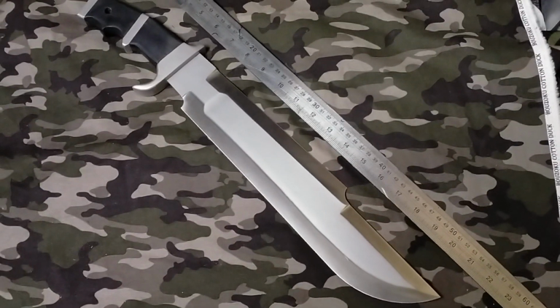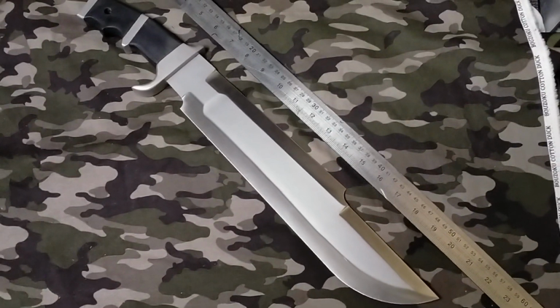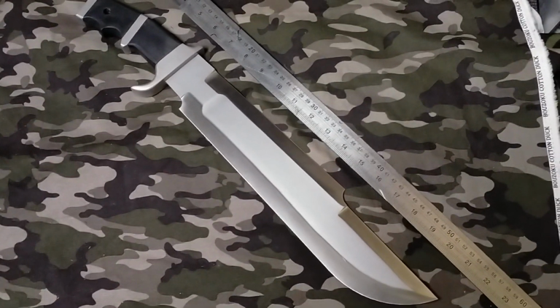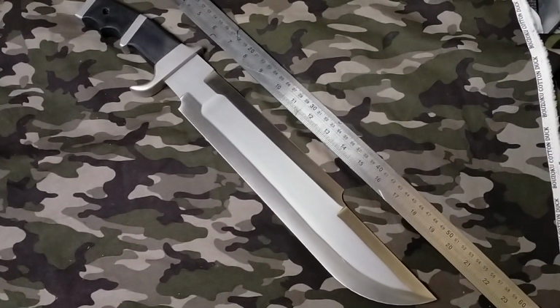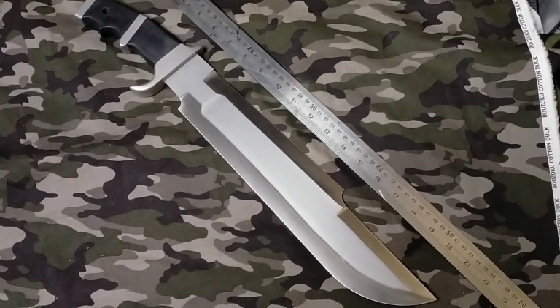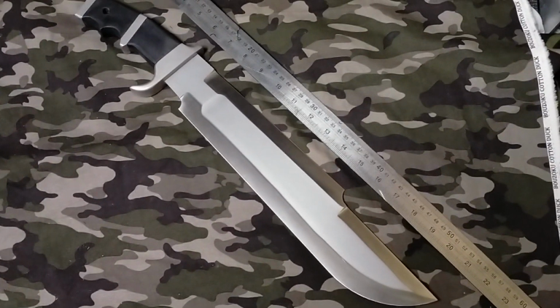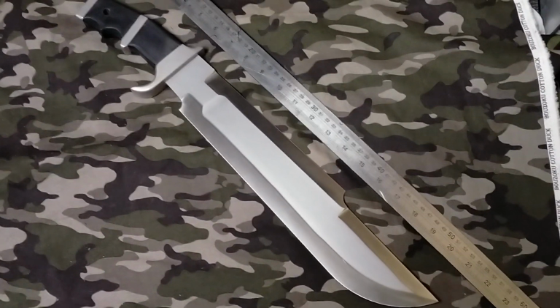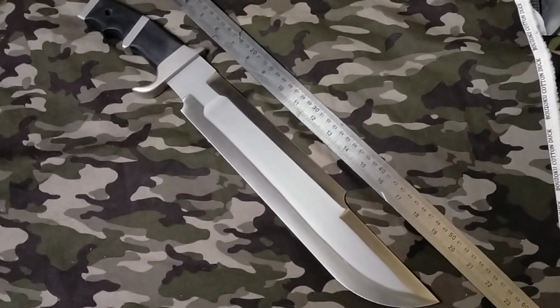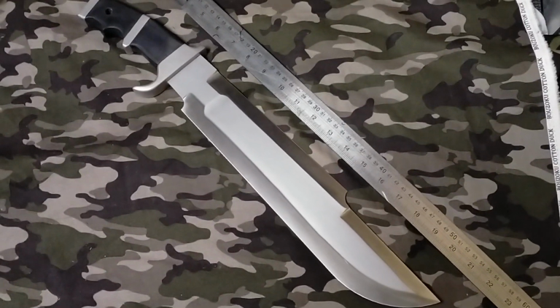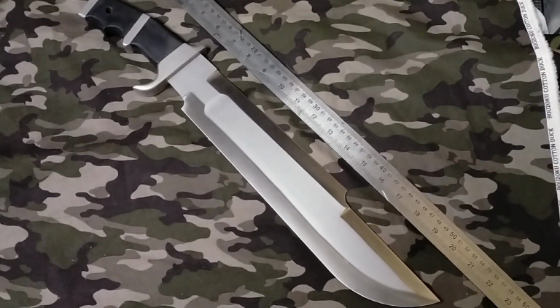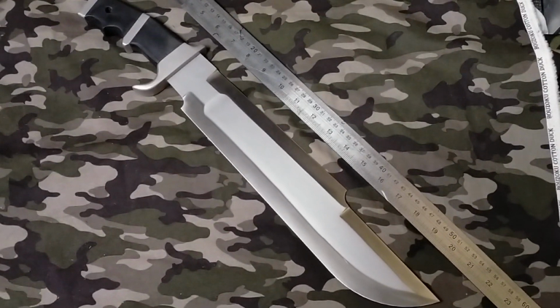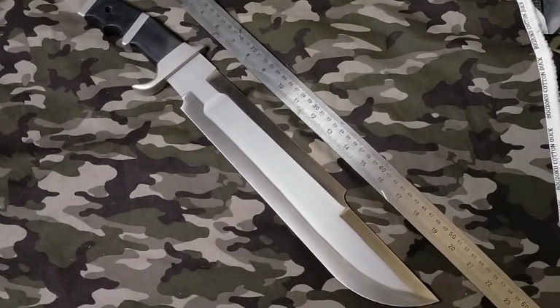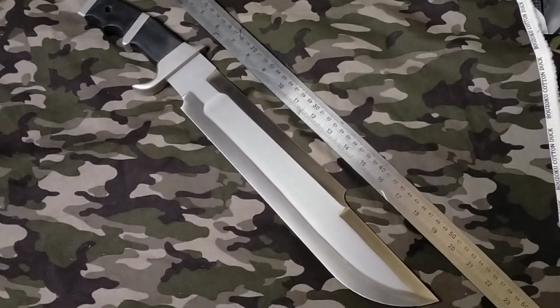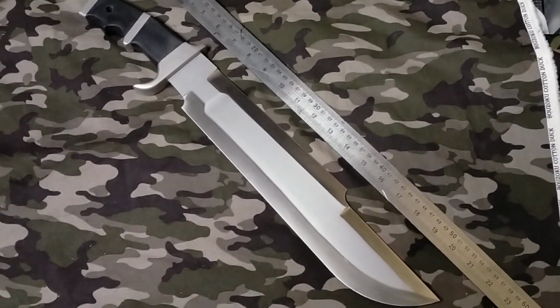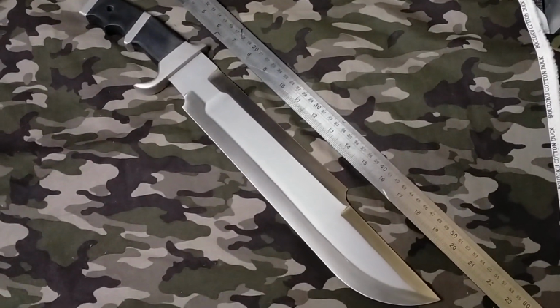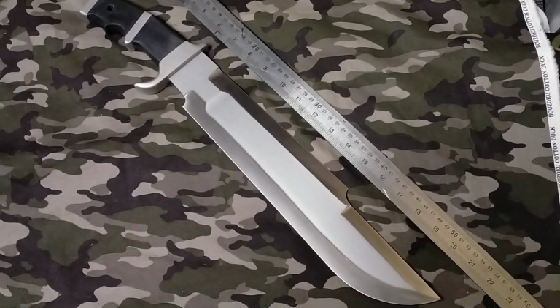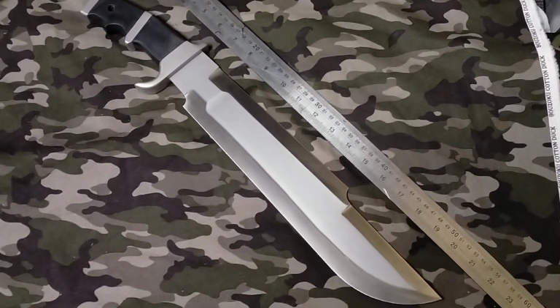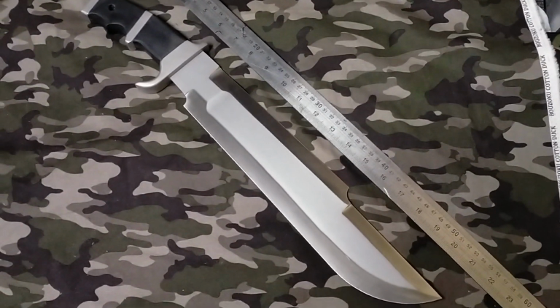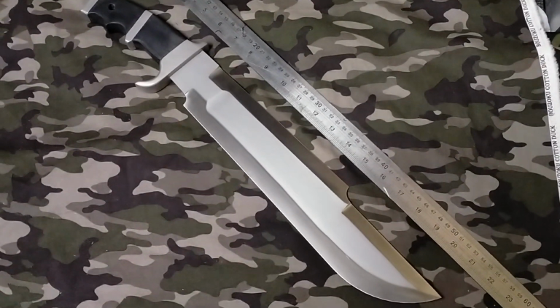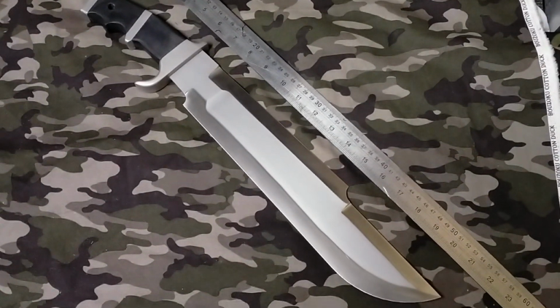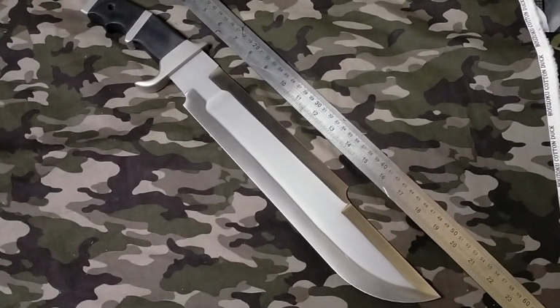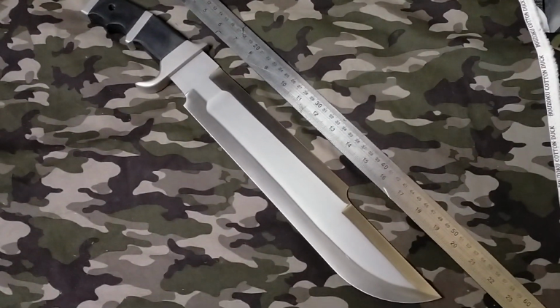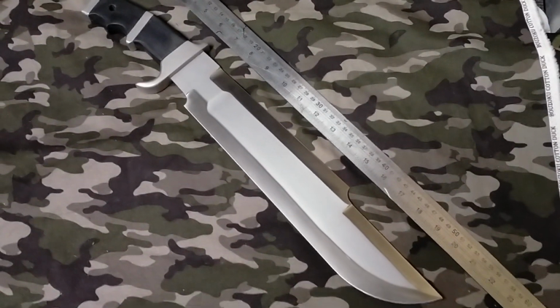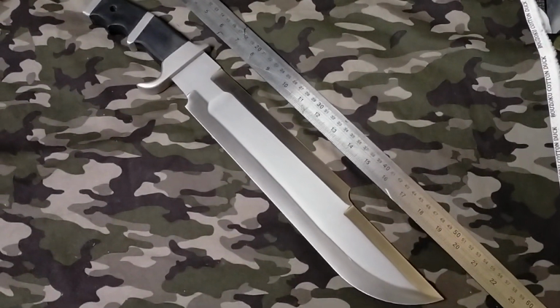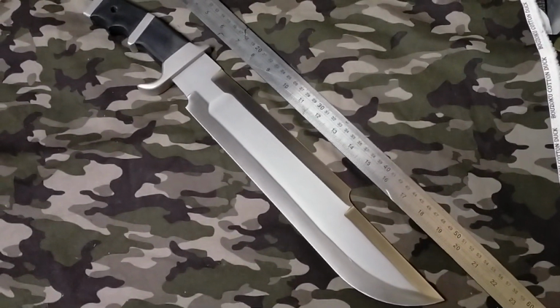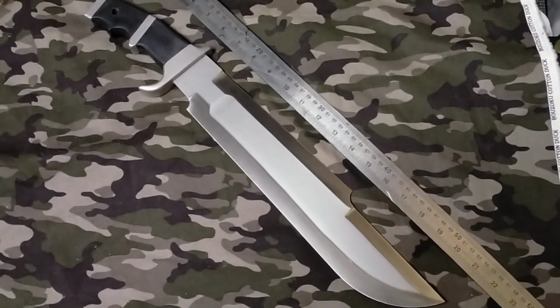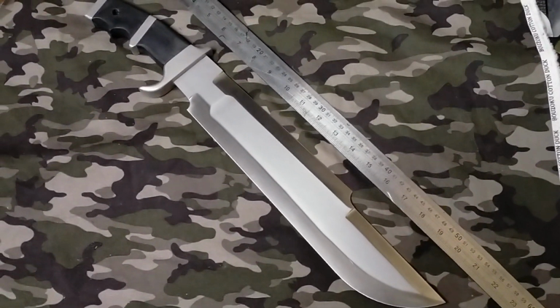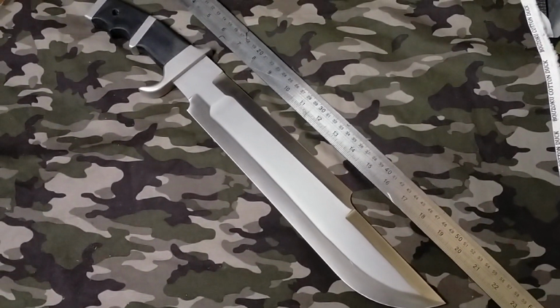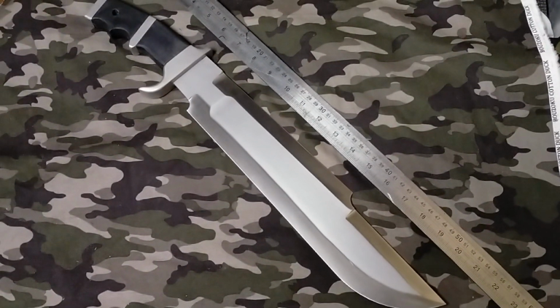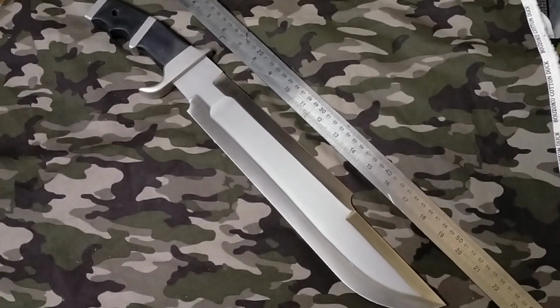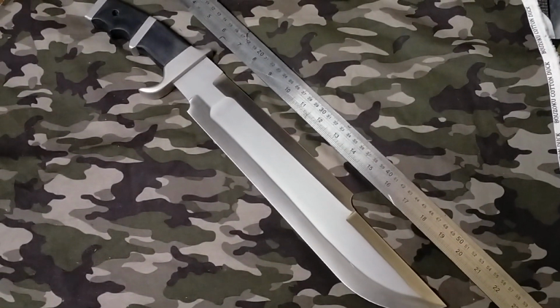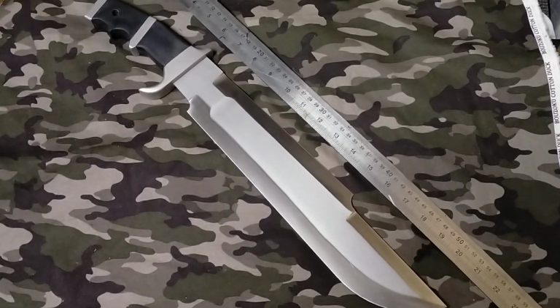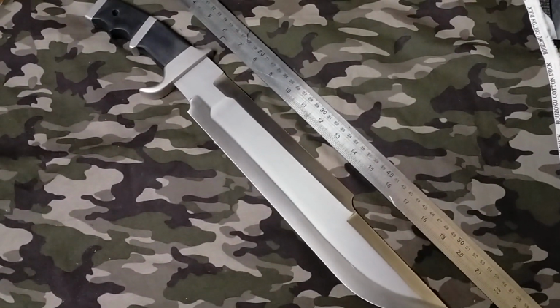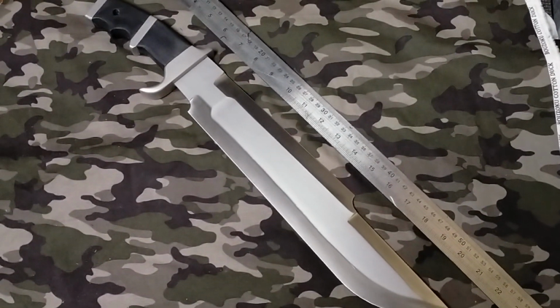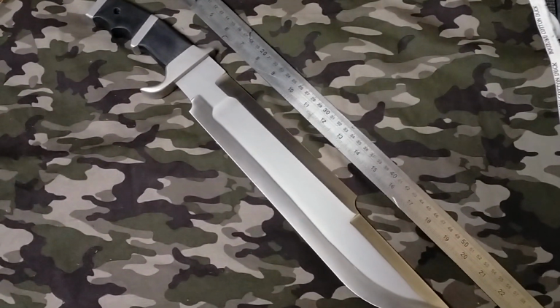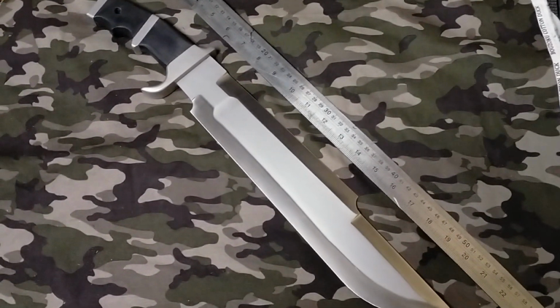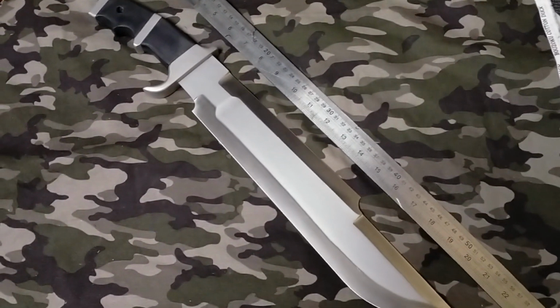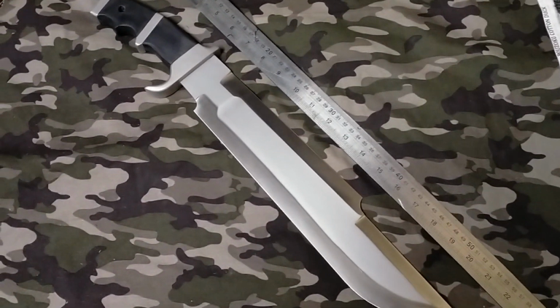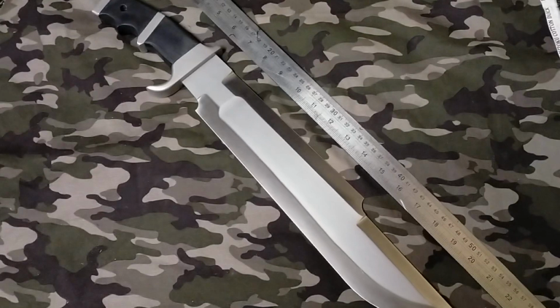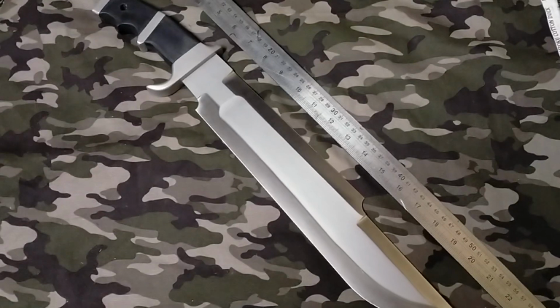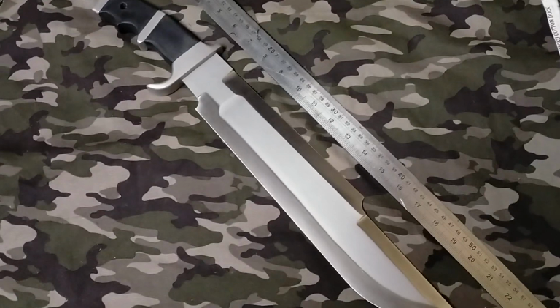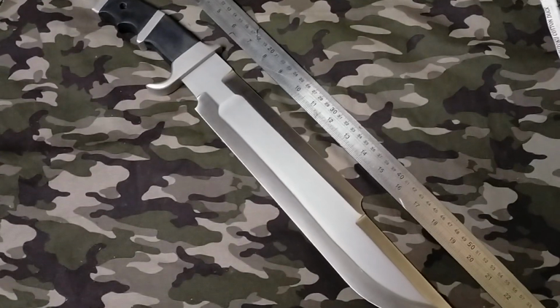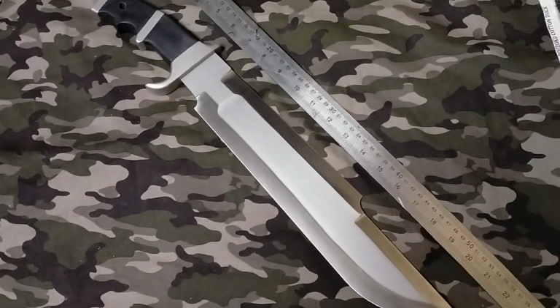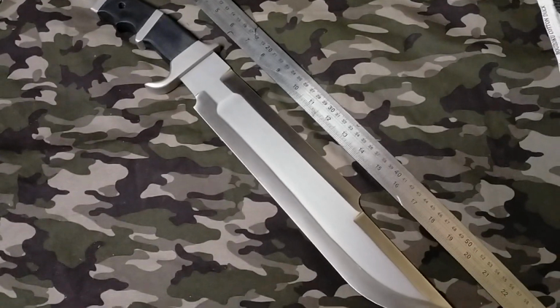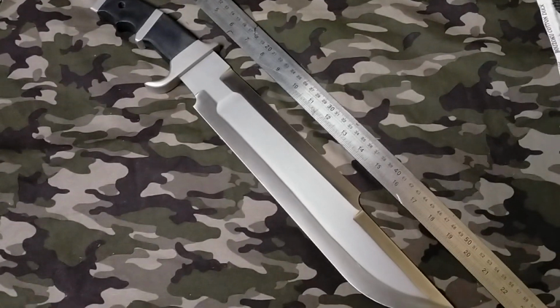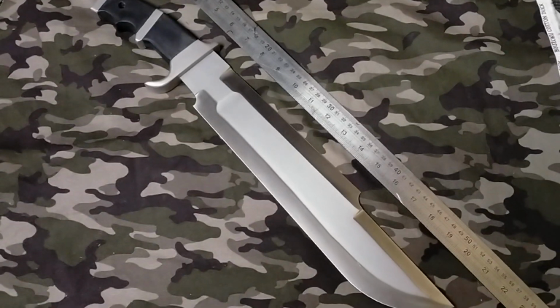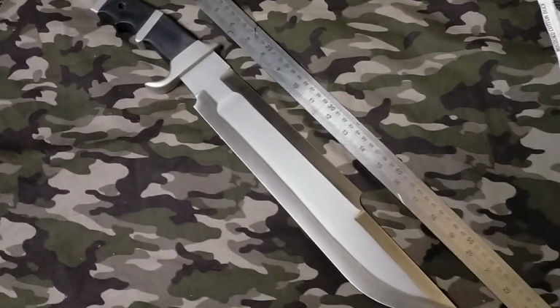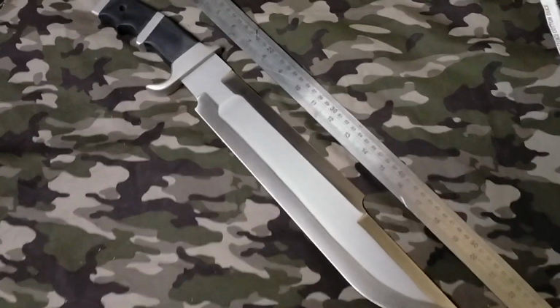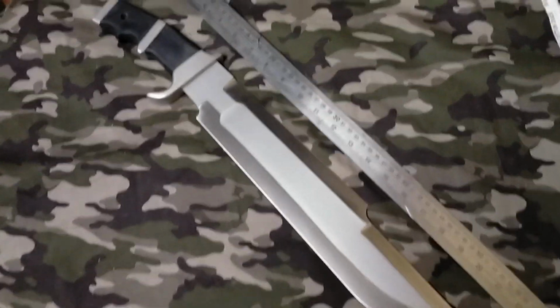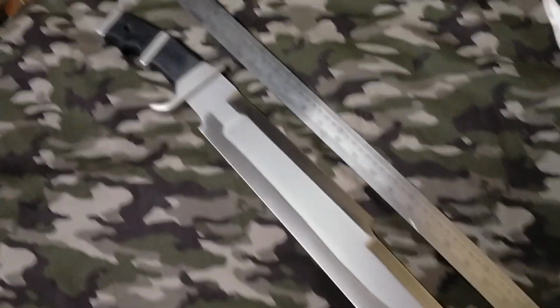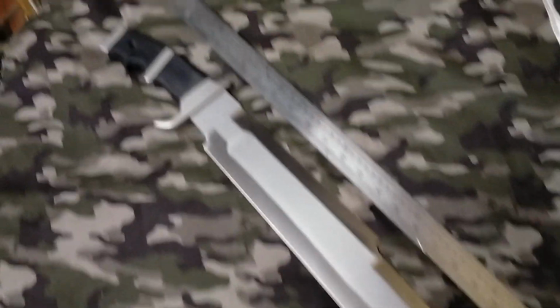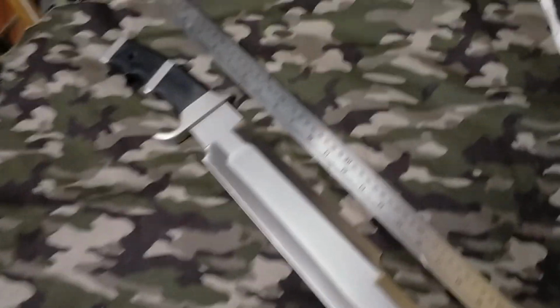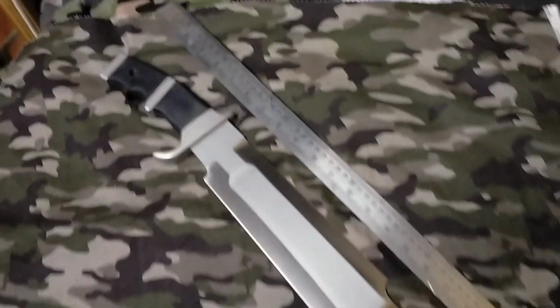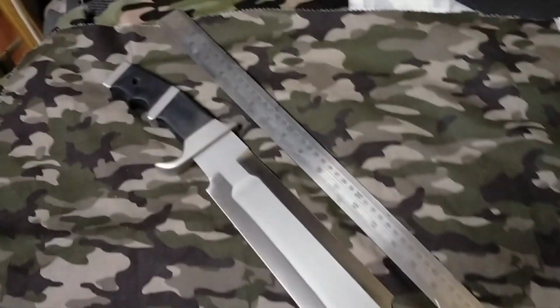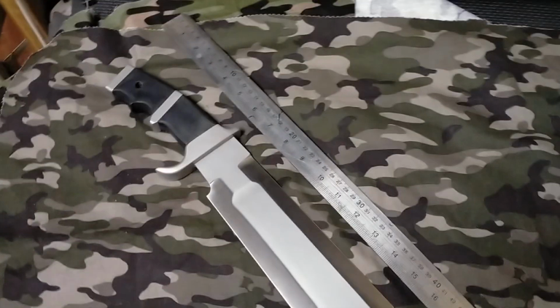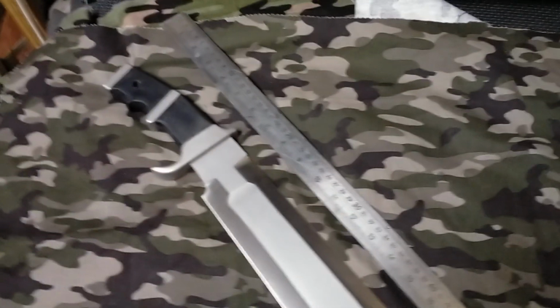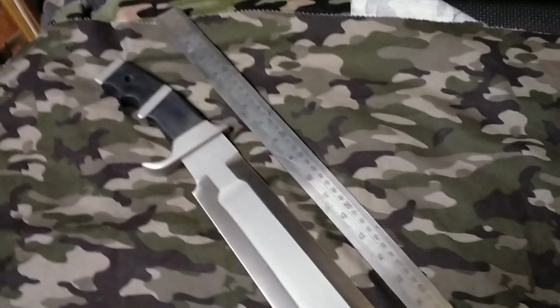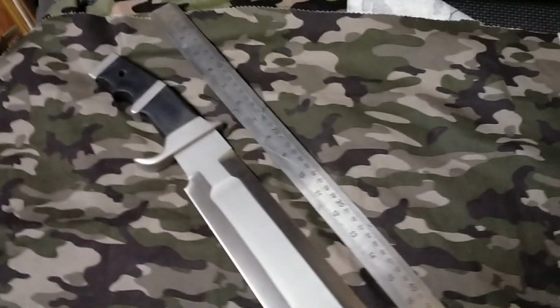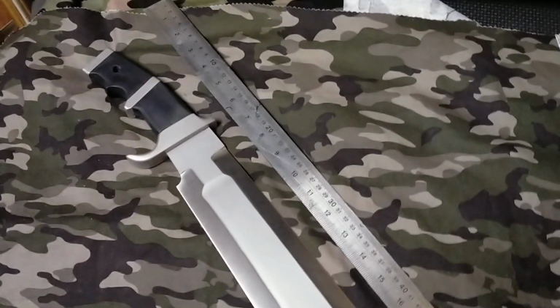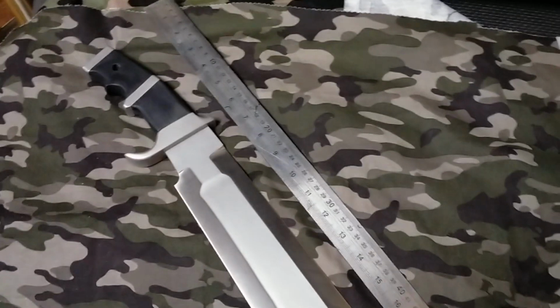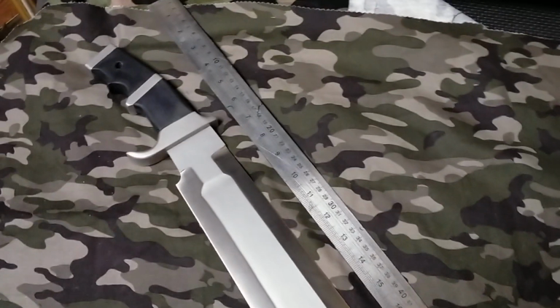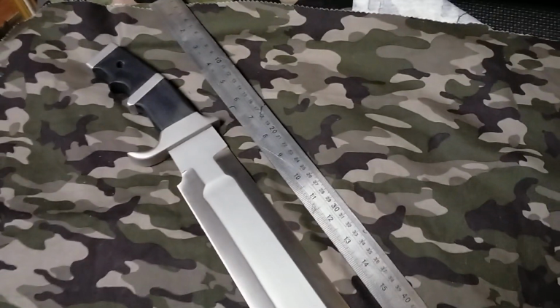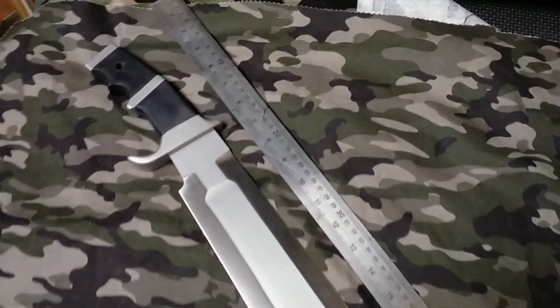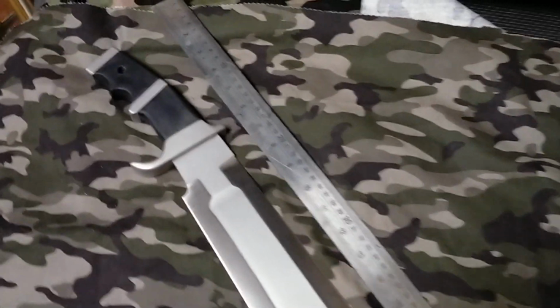Hey YouTube and KnifeFans, just a quick follow up to today's earlier video. I'm going to show some close-ups and just go a bit over the details.